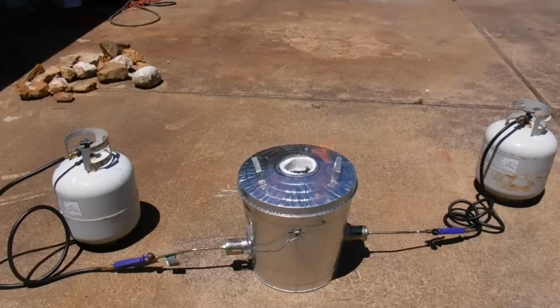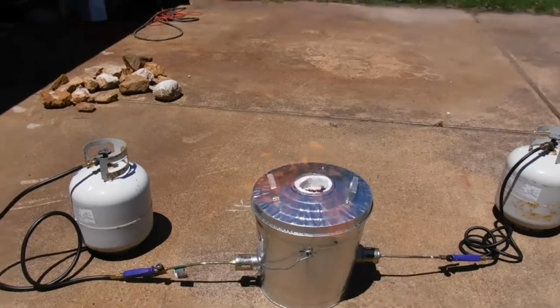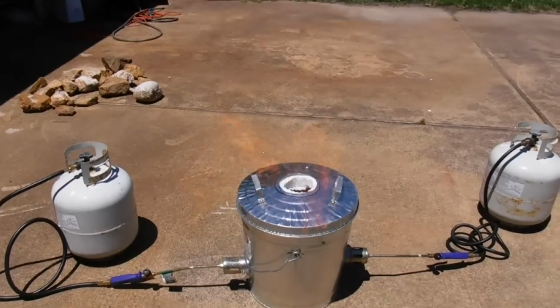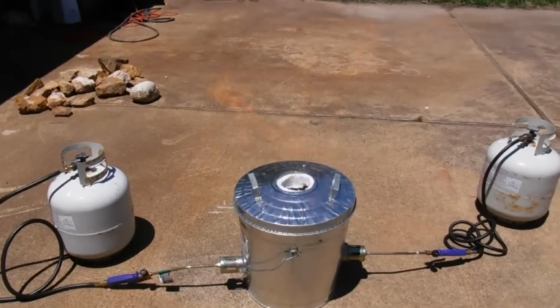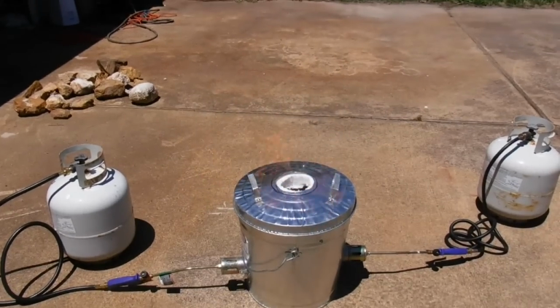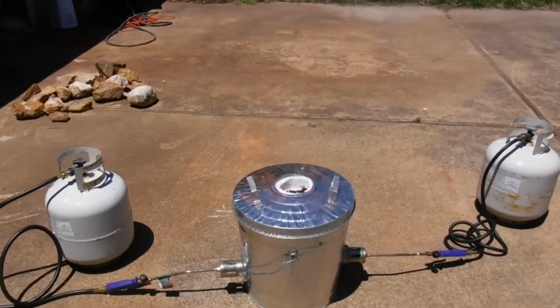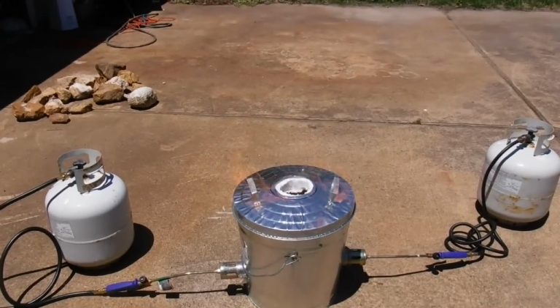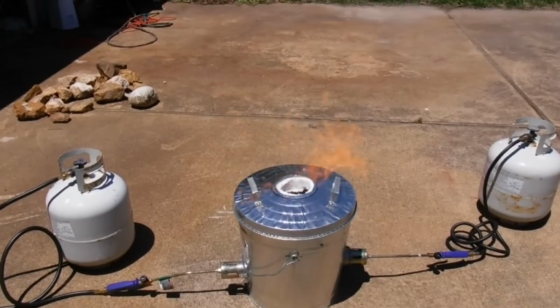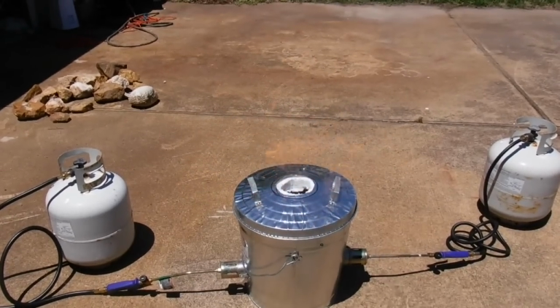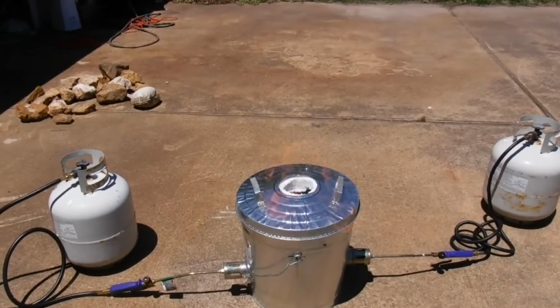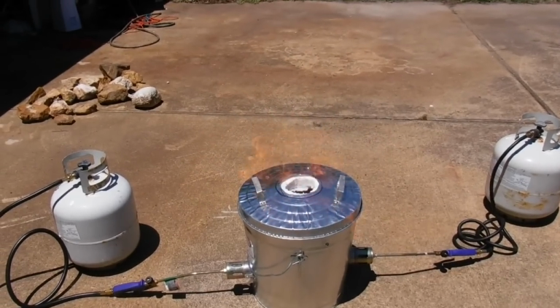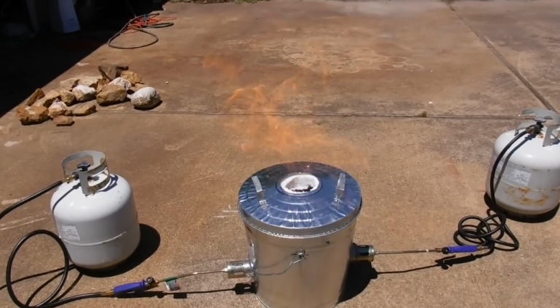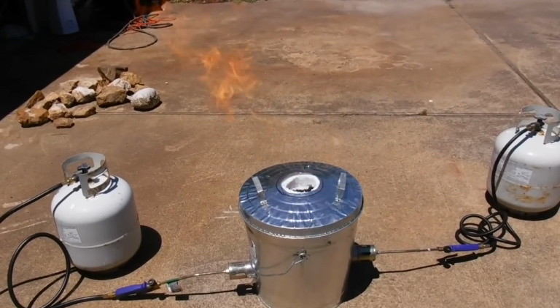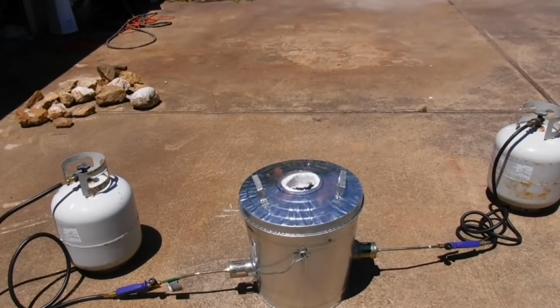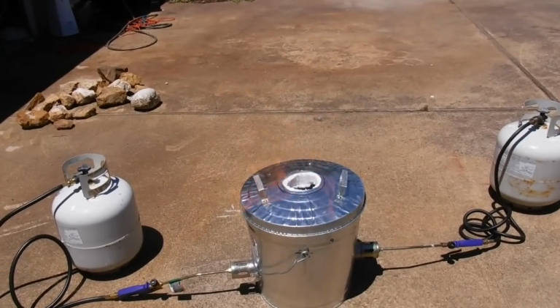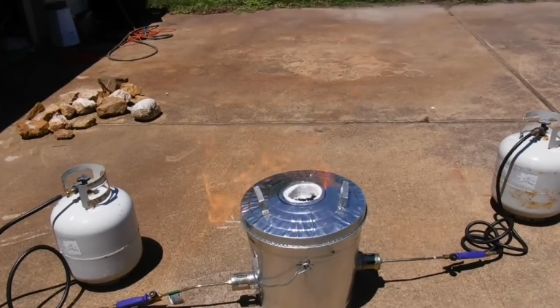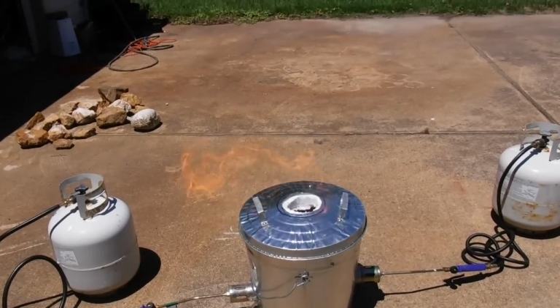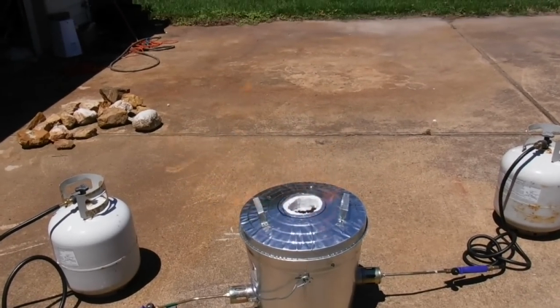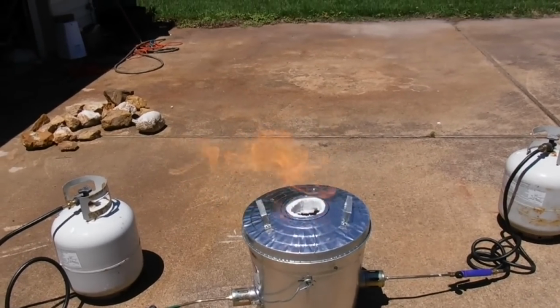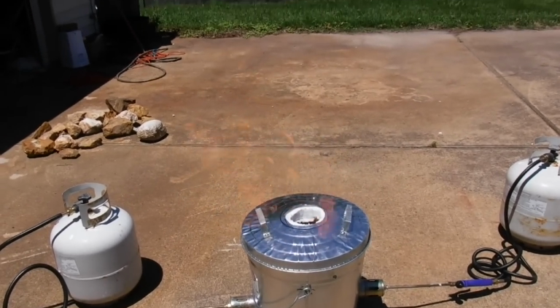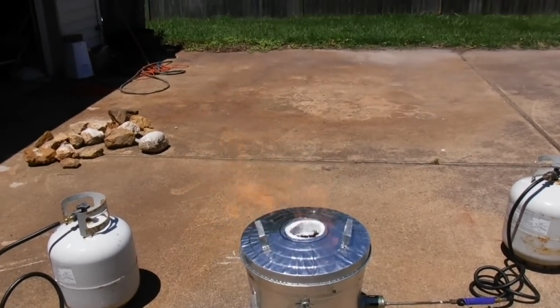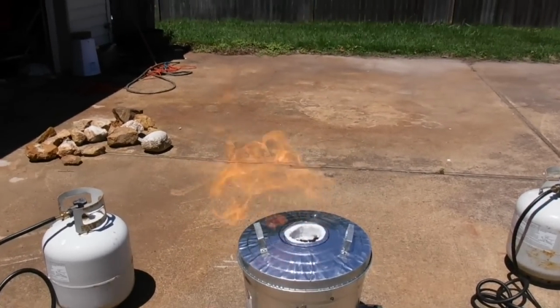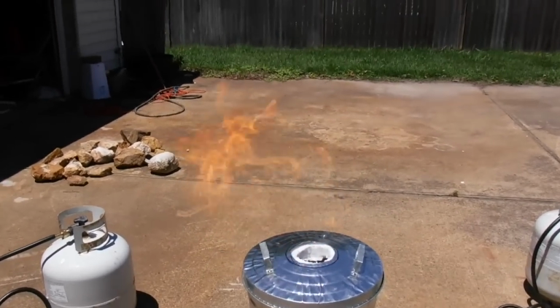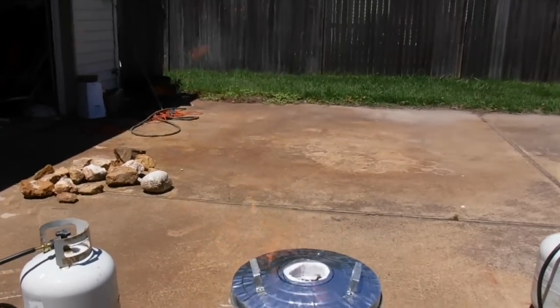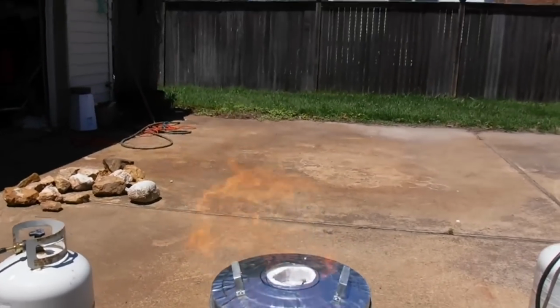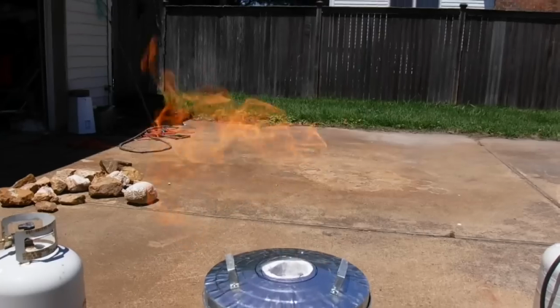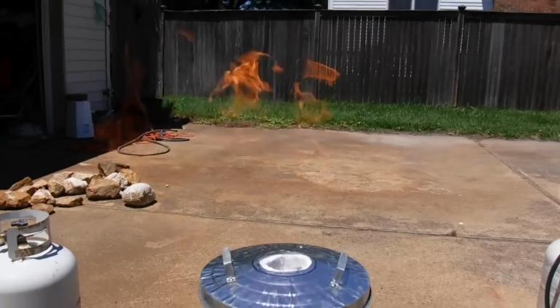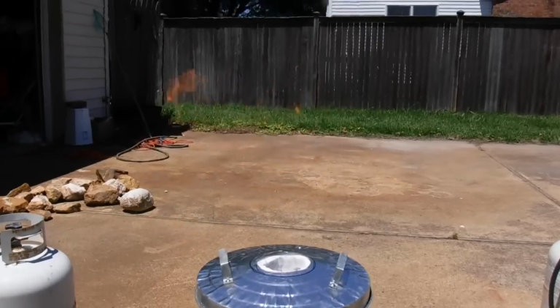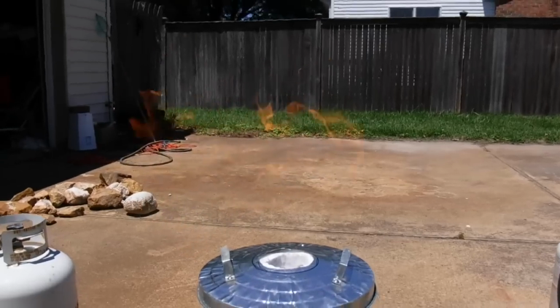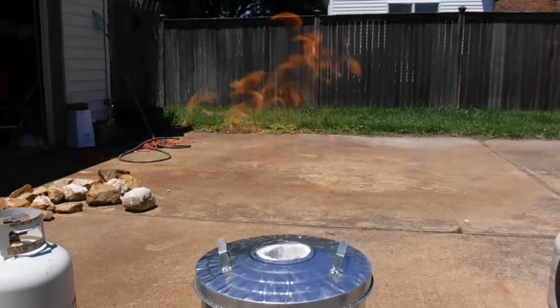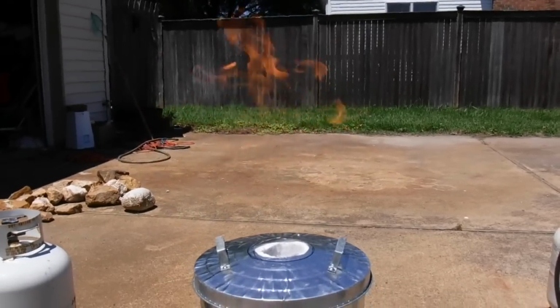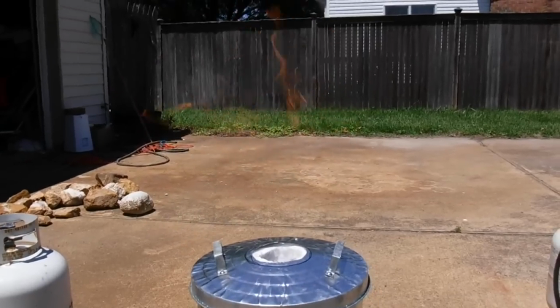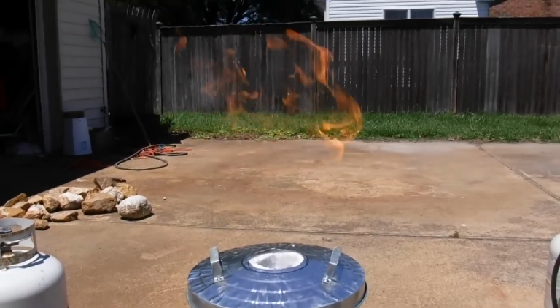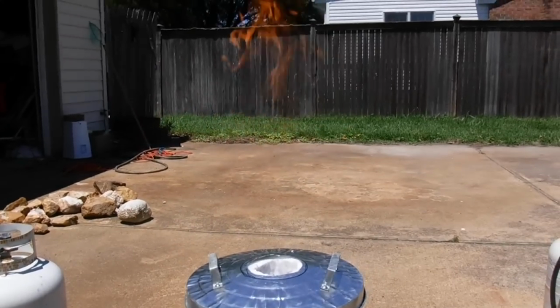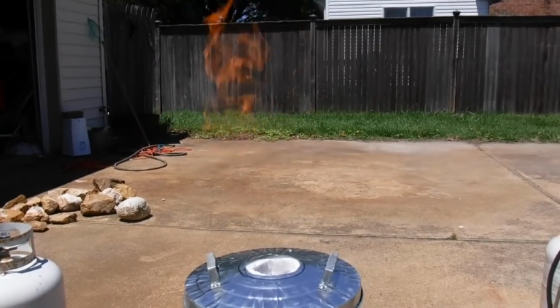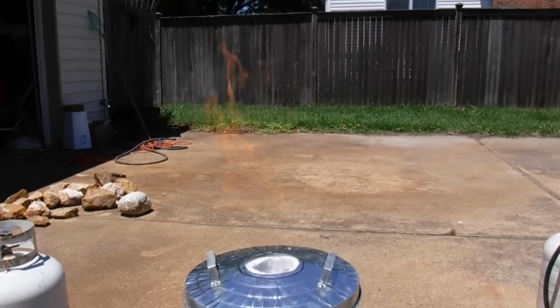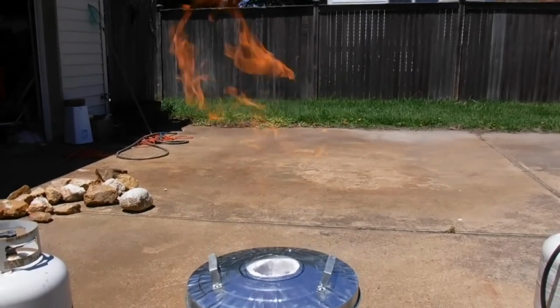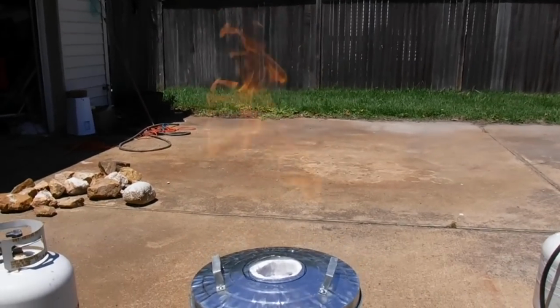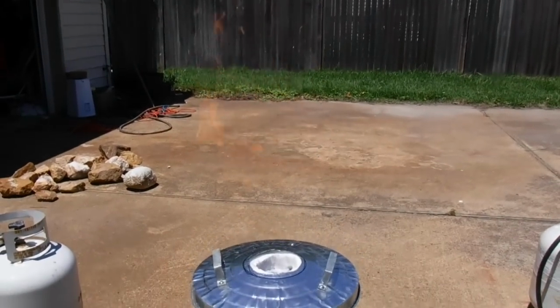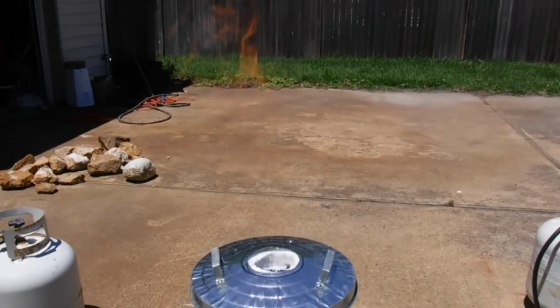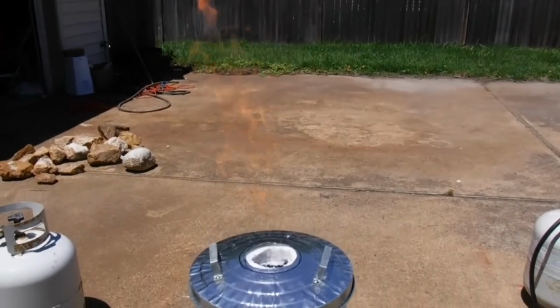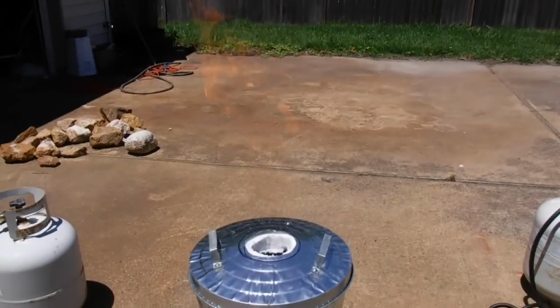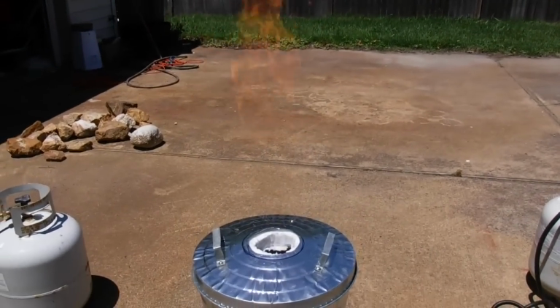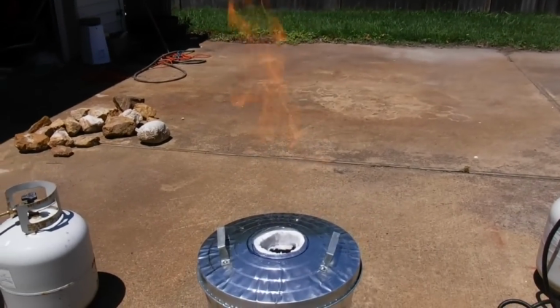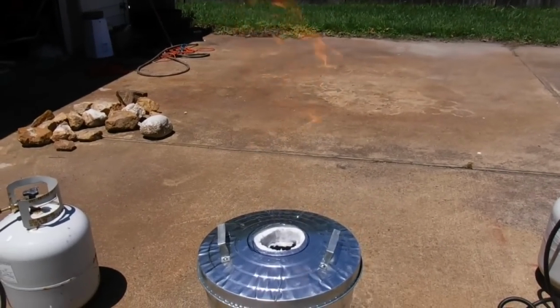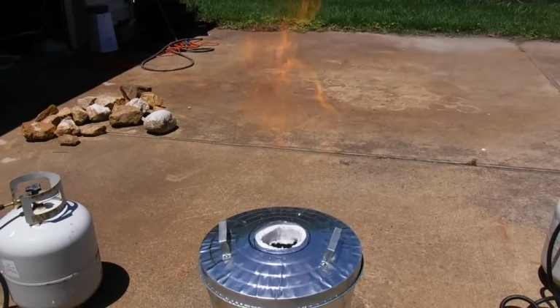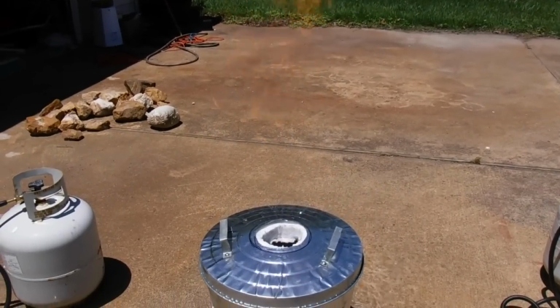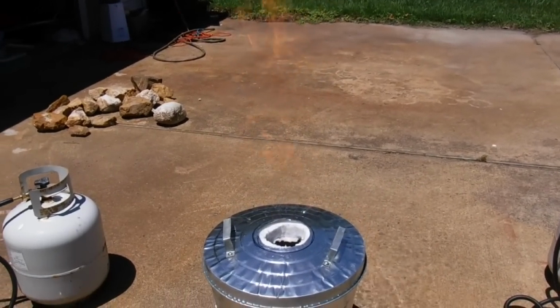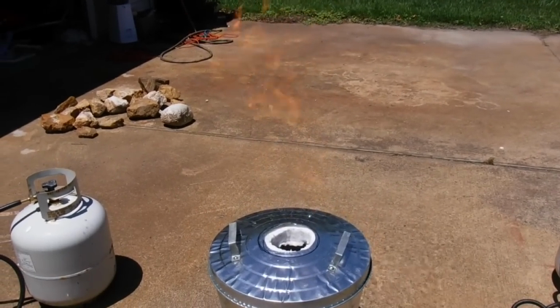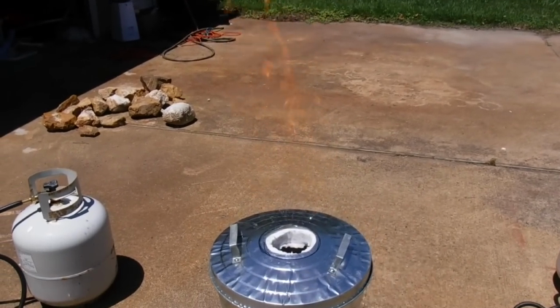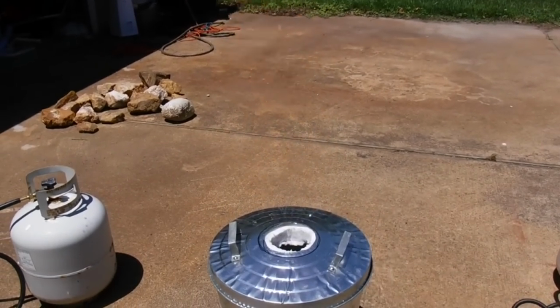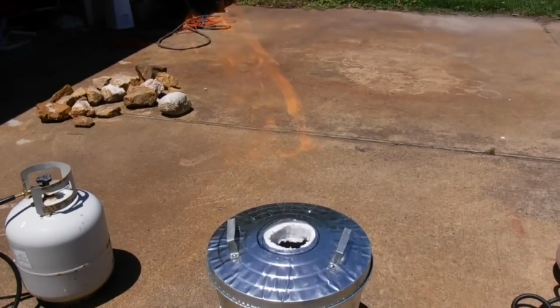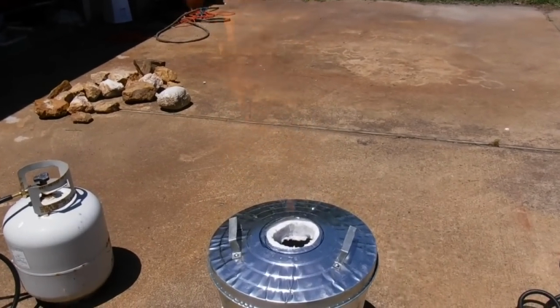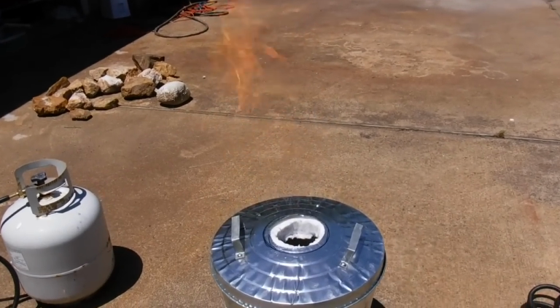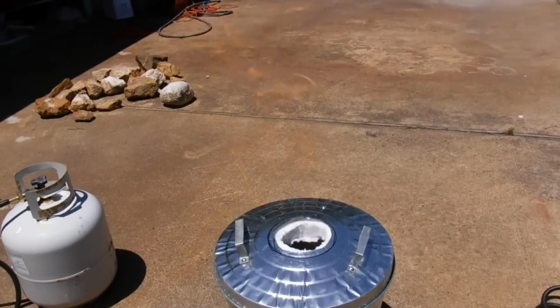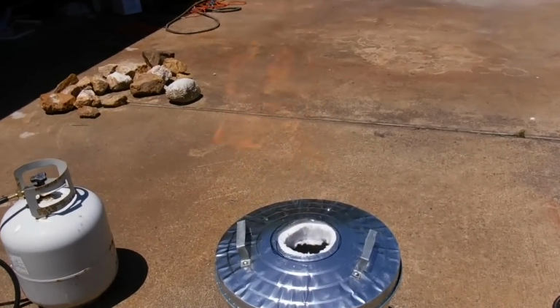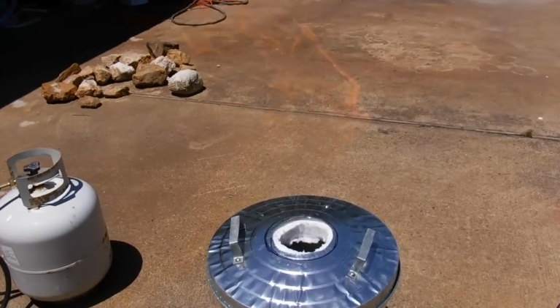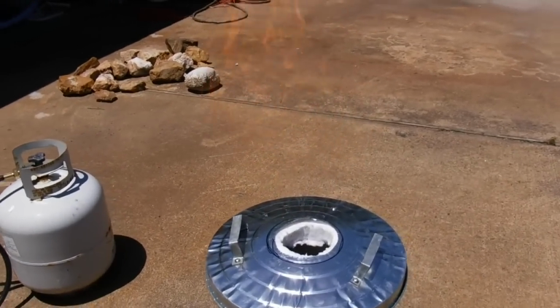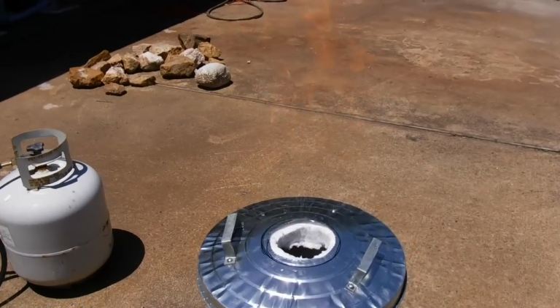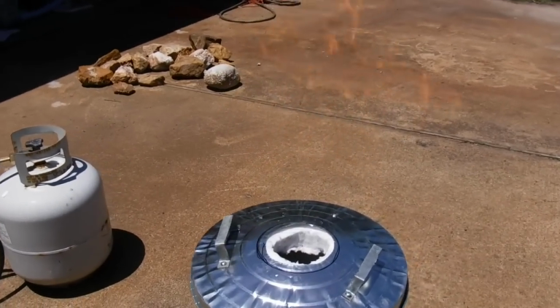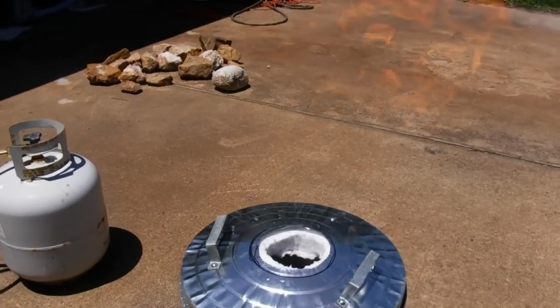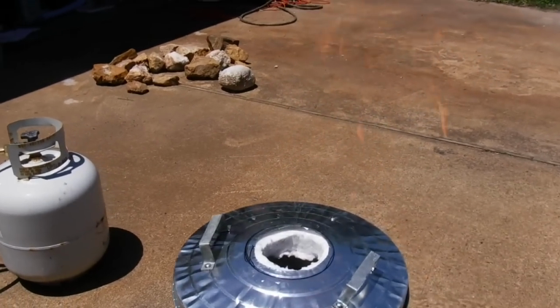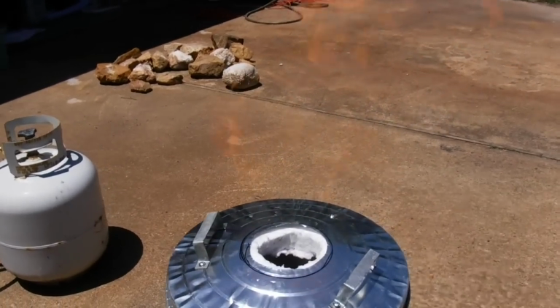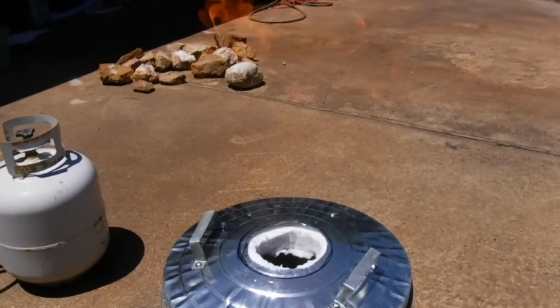We got fire in the hole. Look at the fire coming out of my kiln. Let's see what it can do. We're going to check it out.